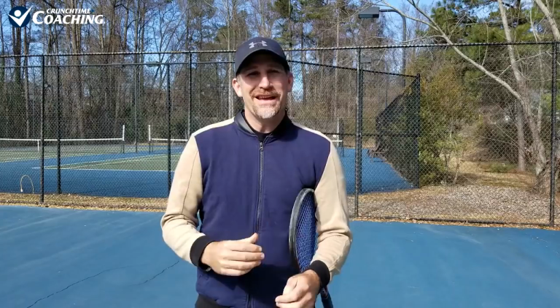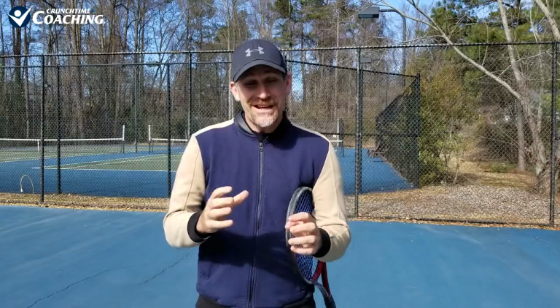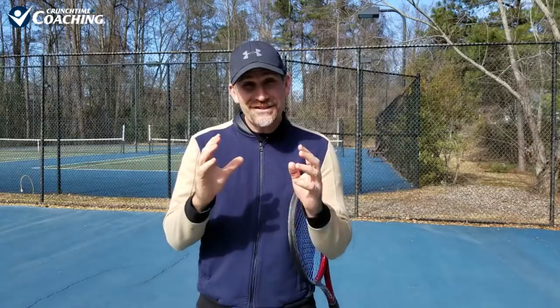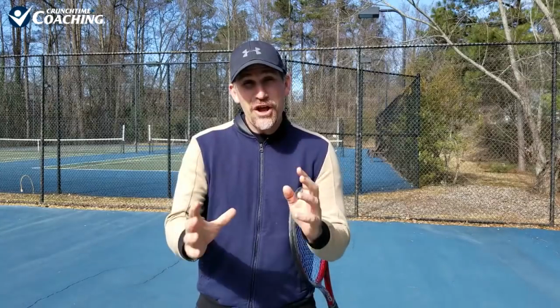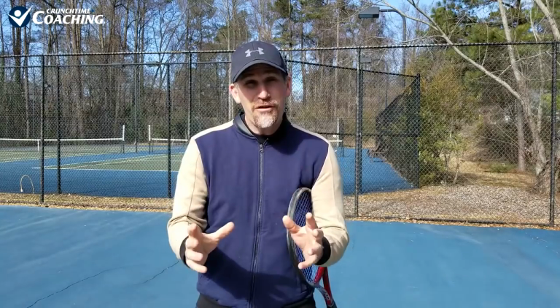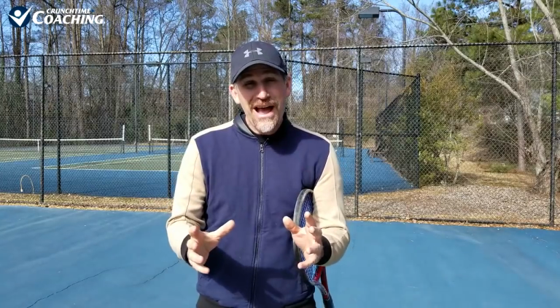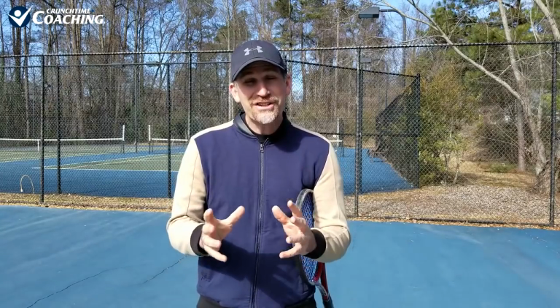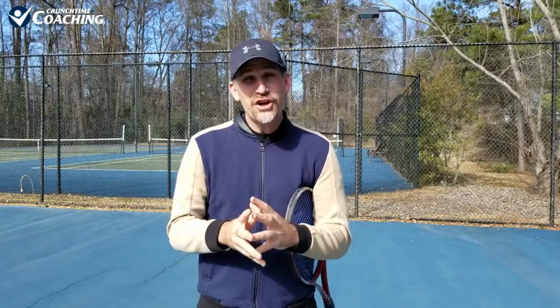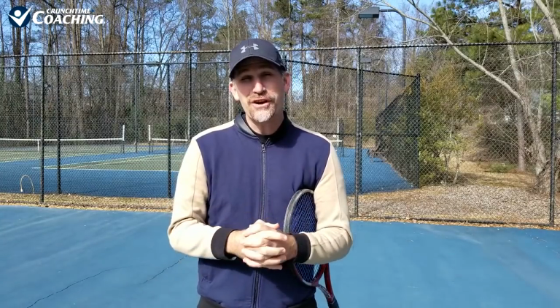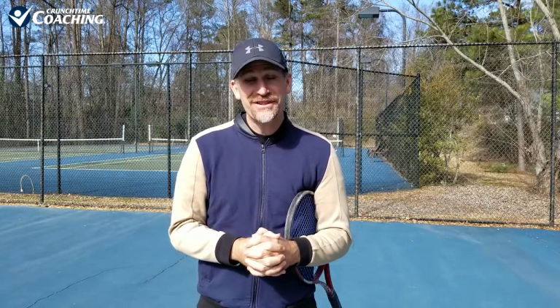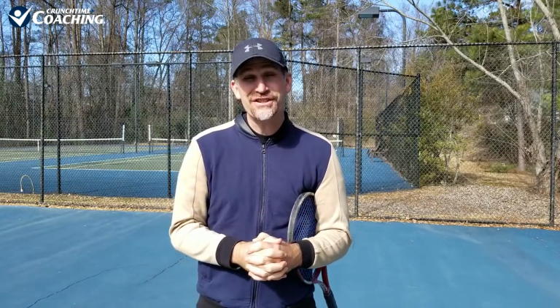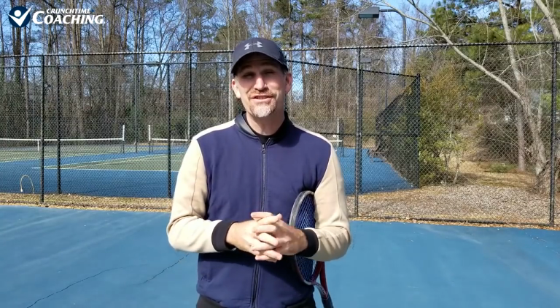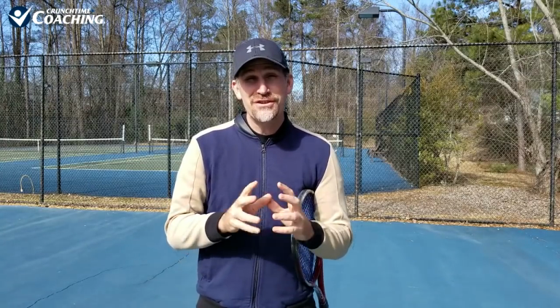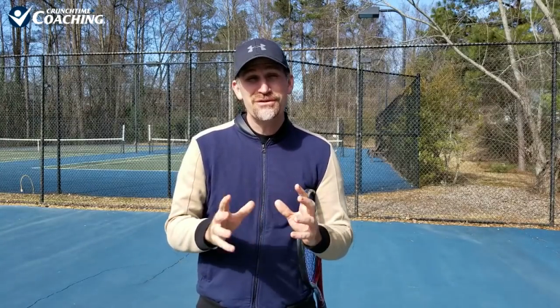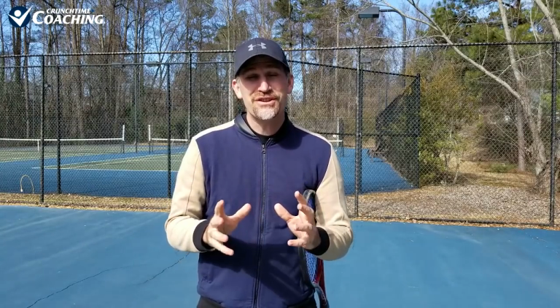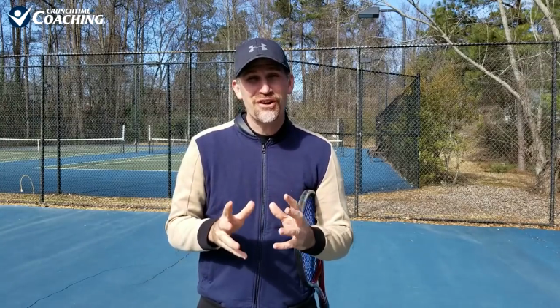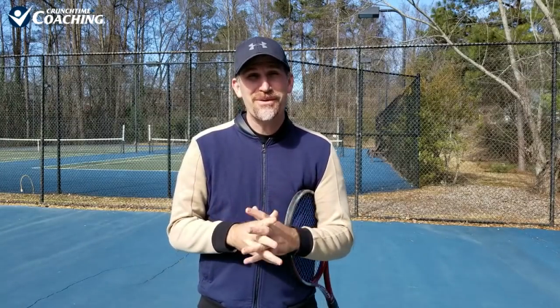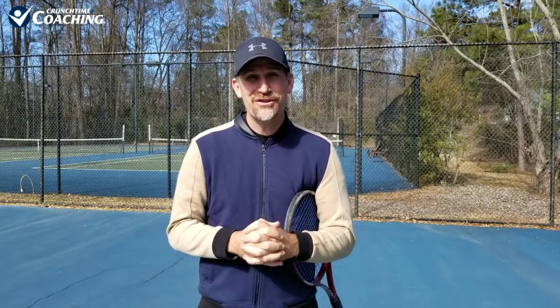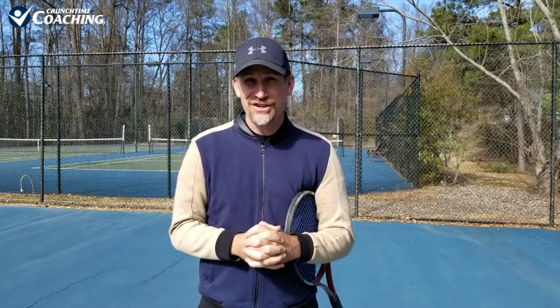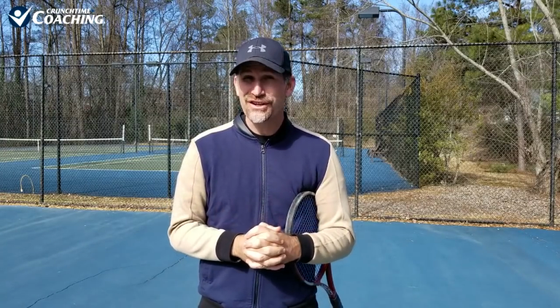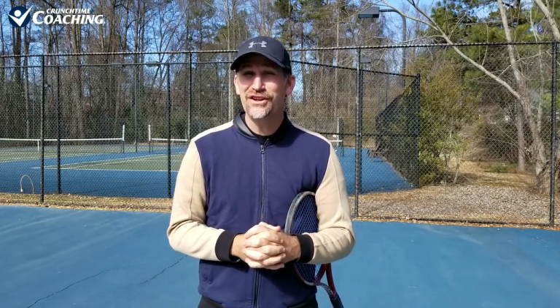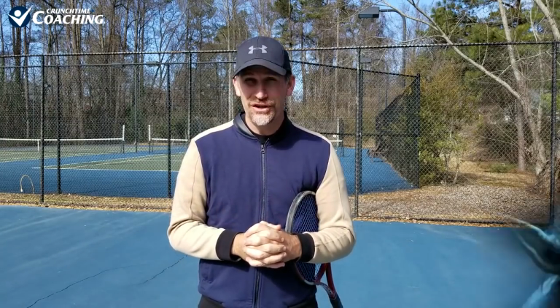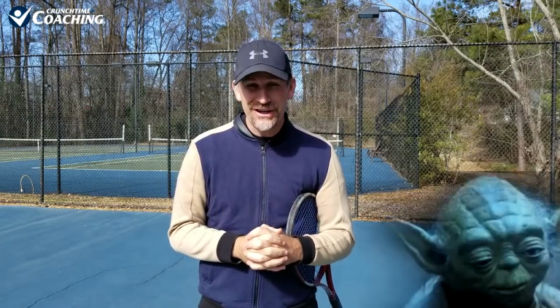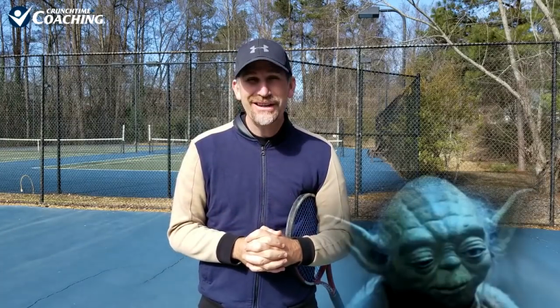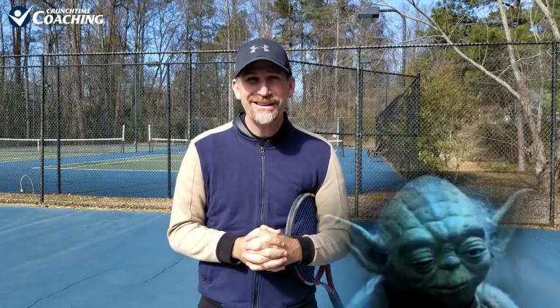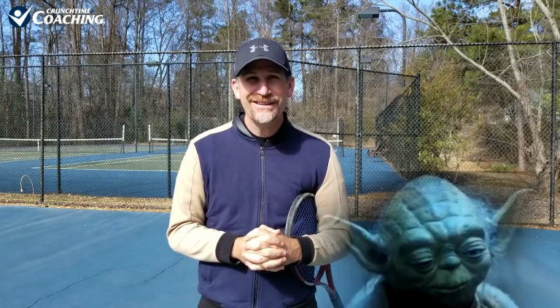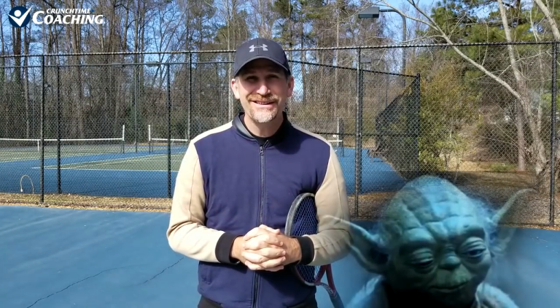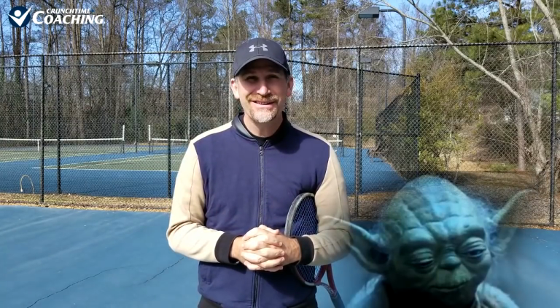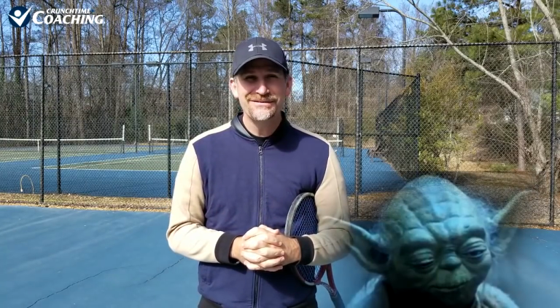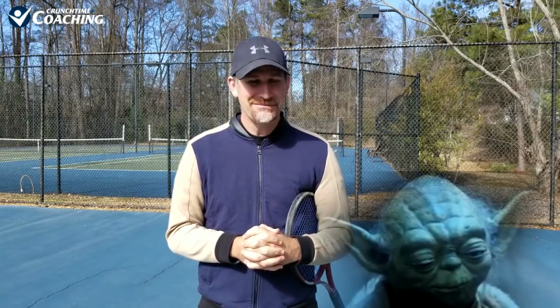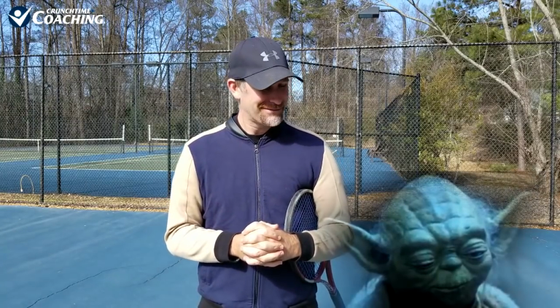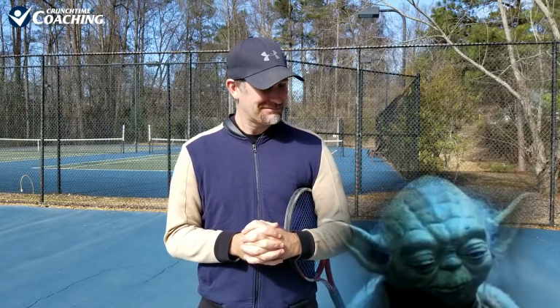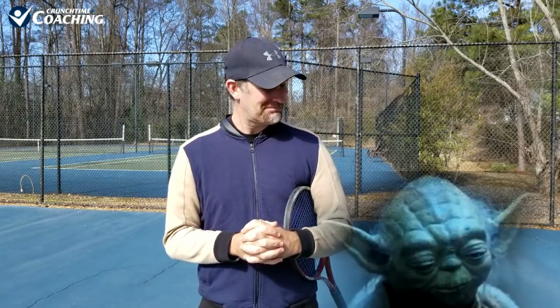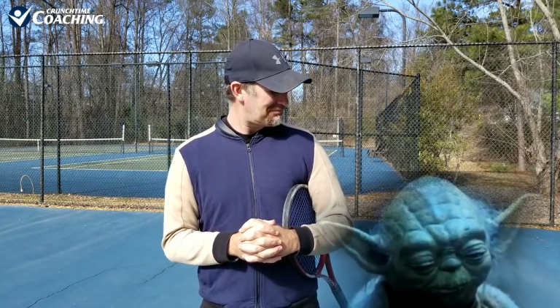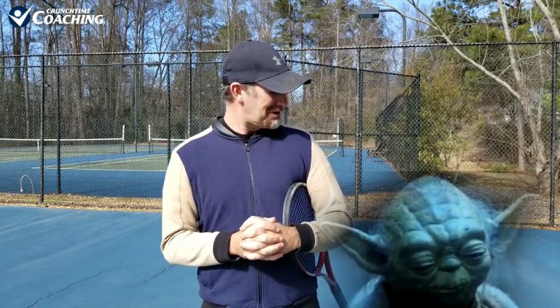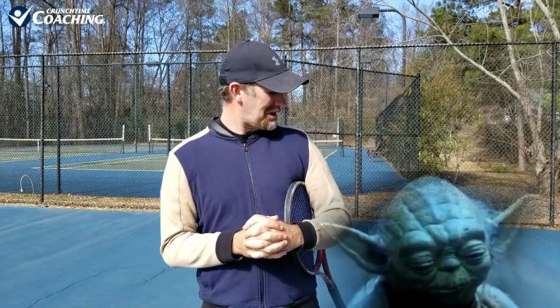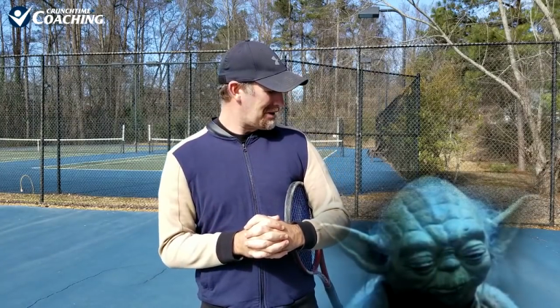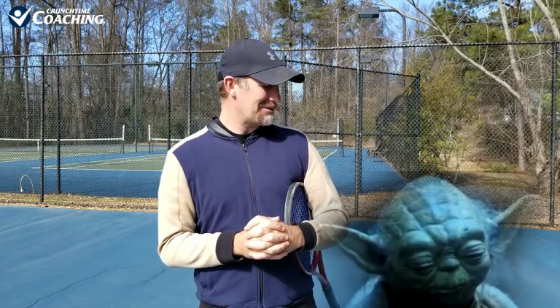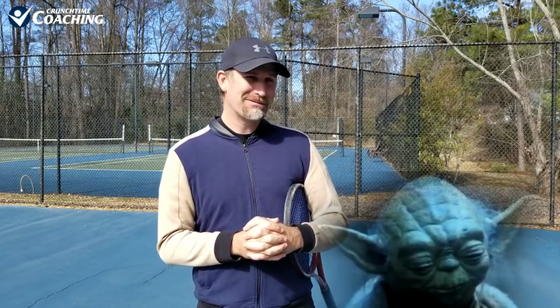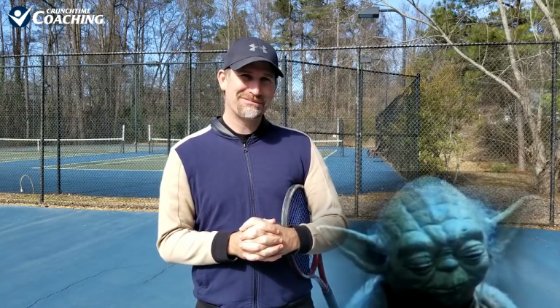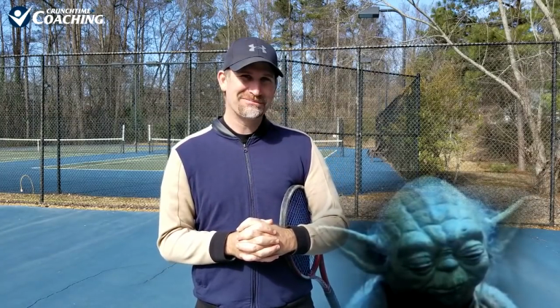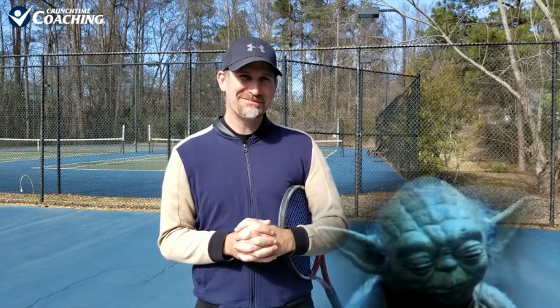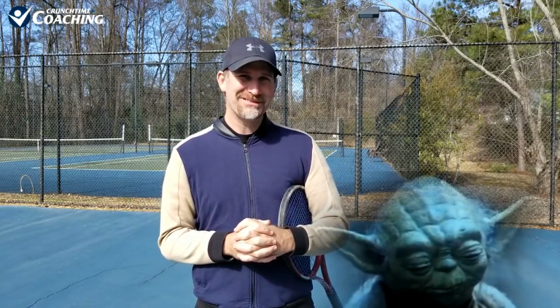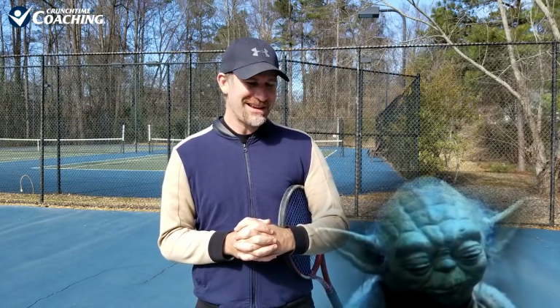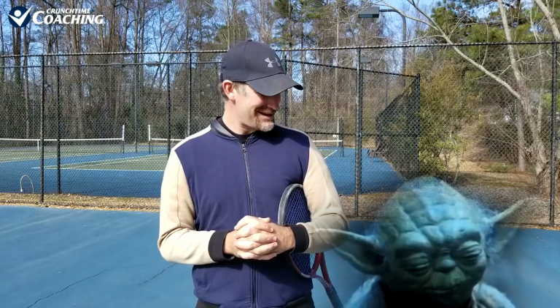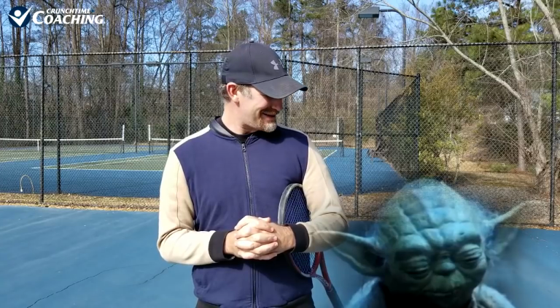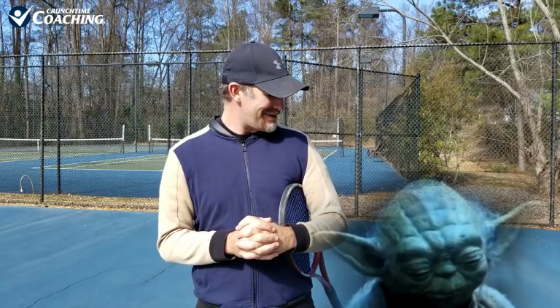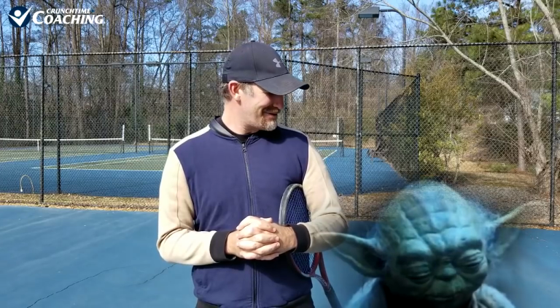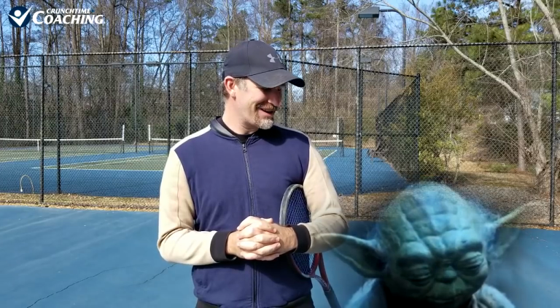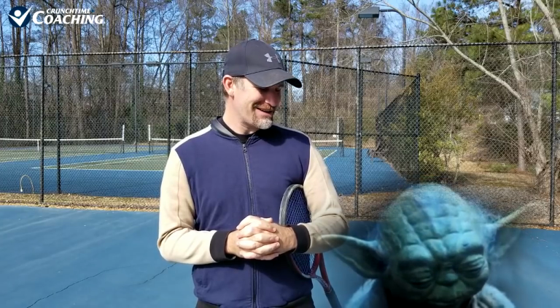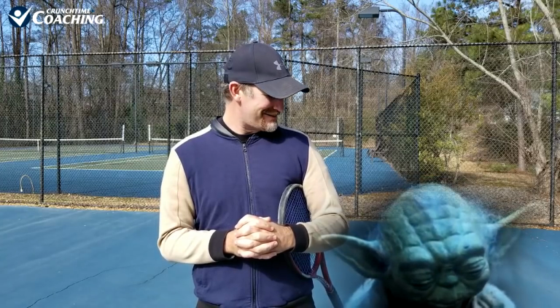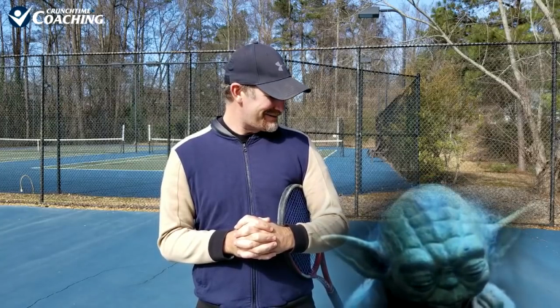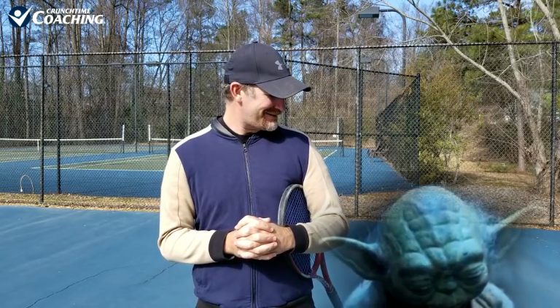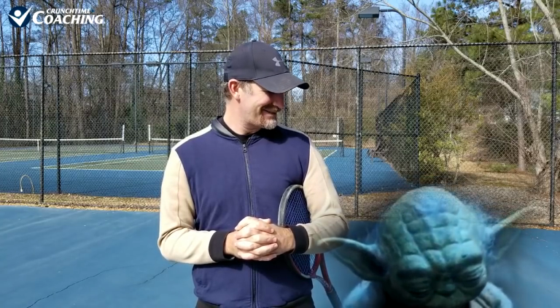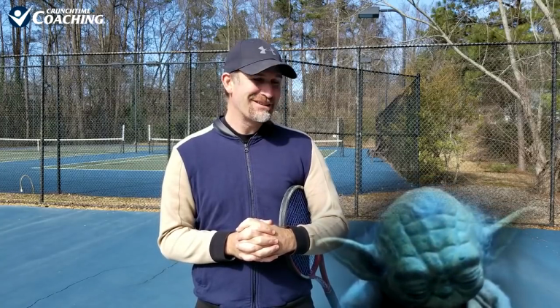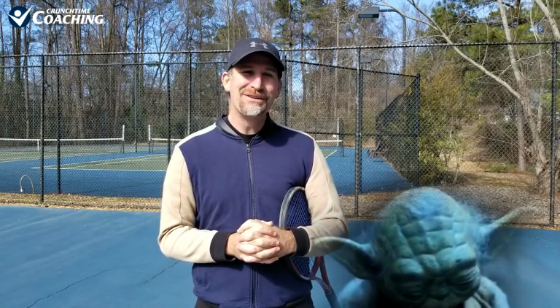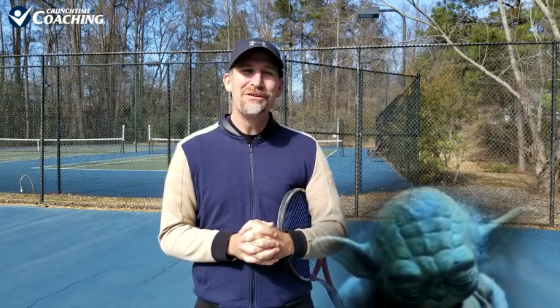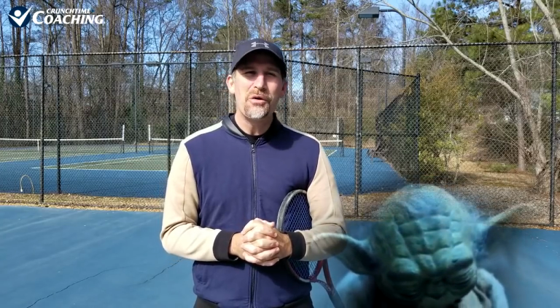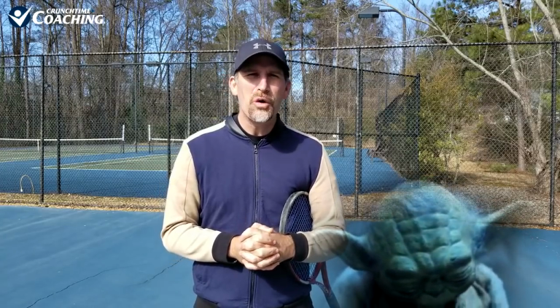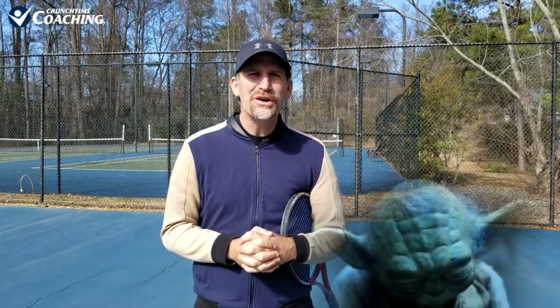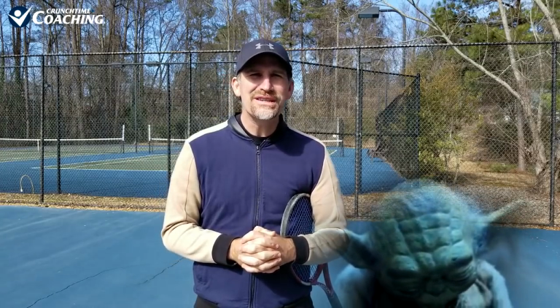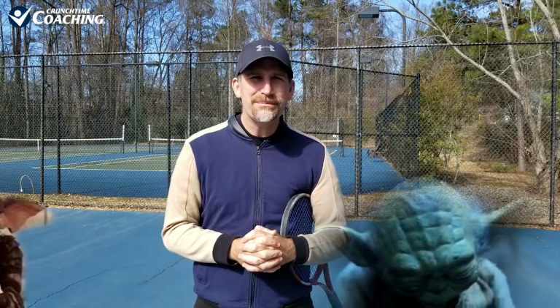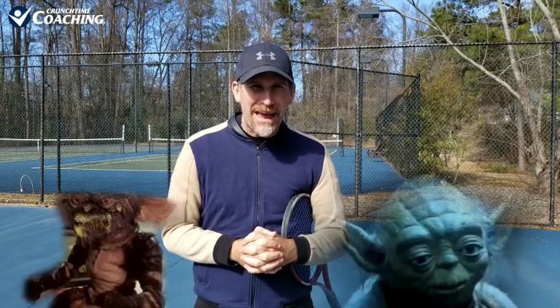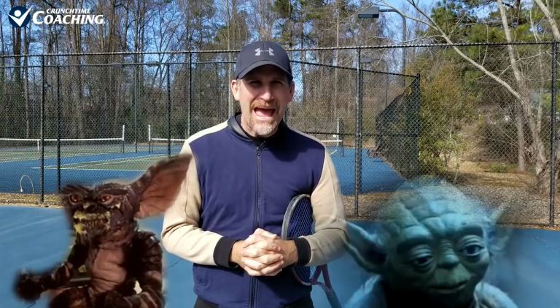Is Novak Djokovic's new serve motion good? Or is it bad?